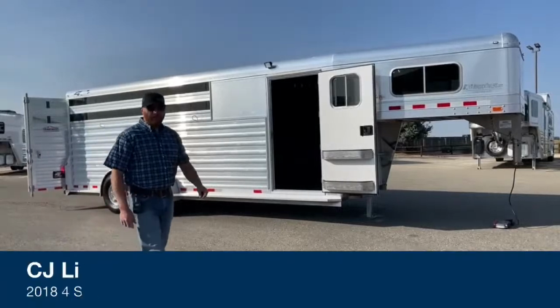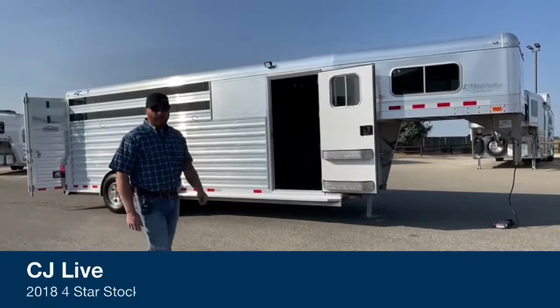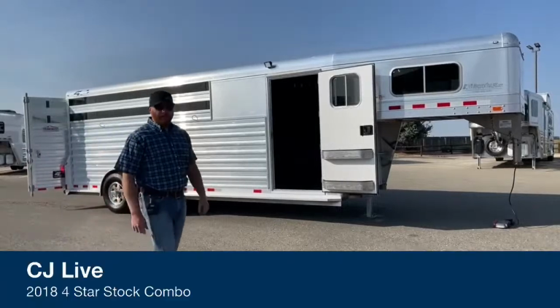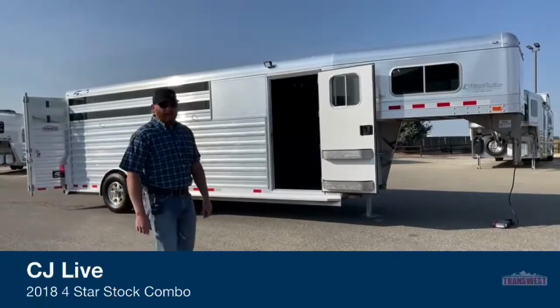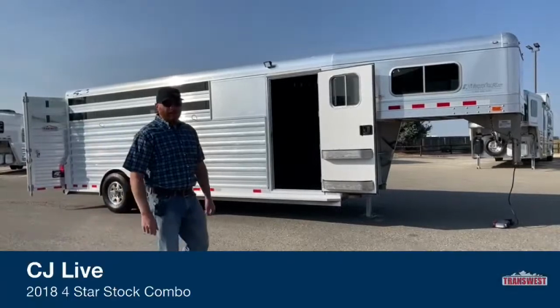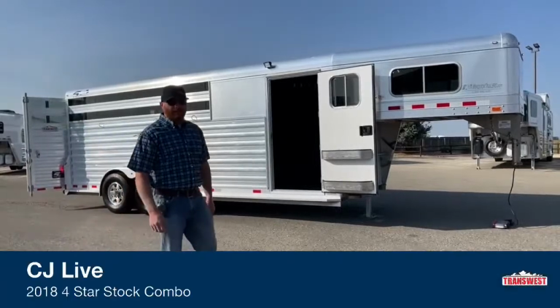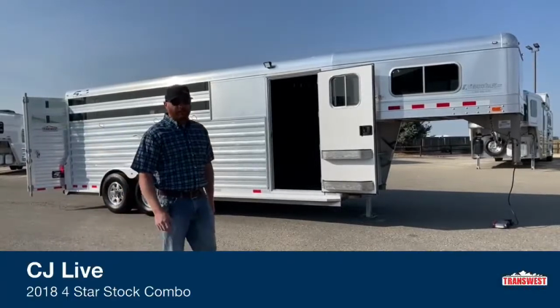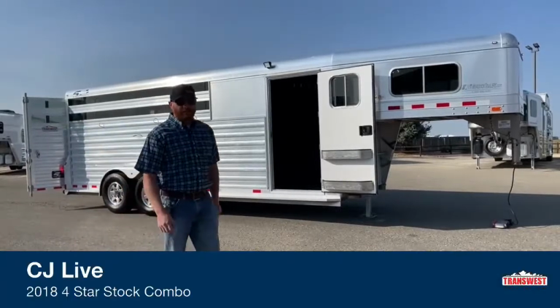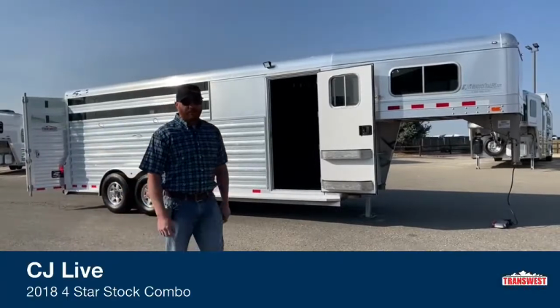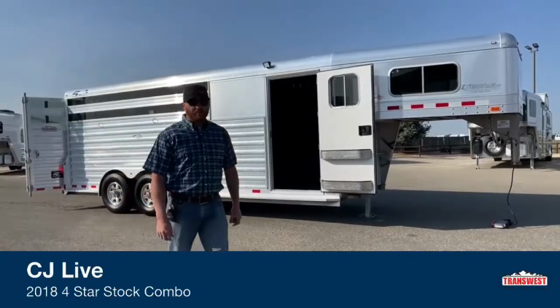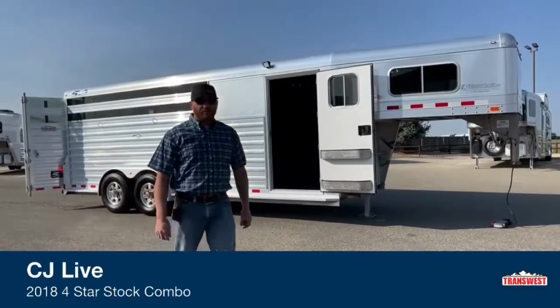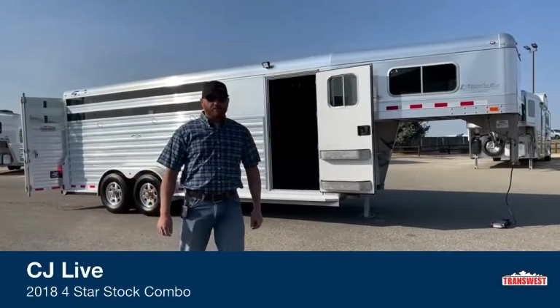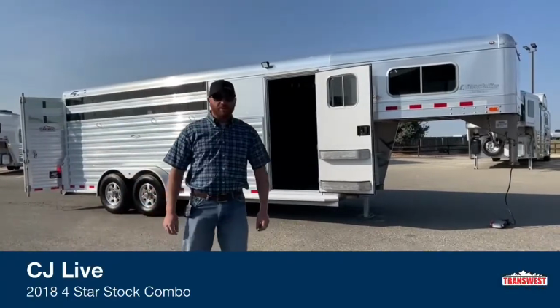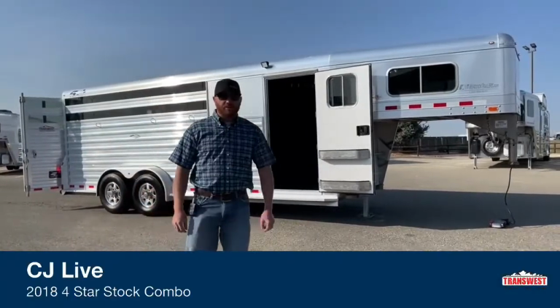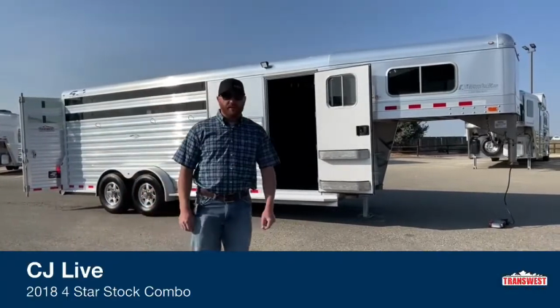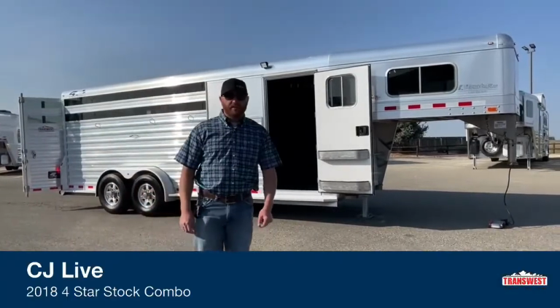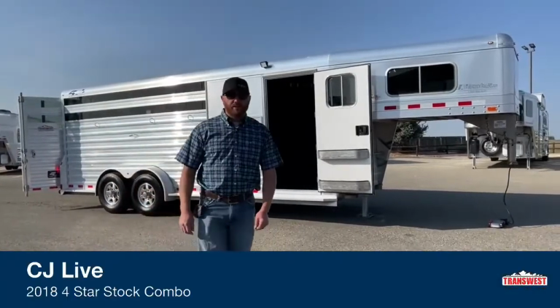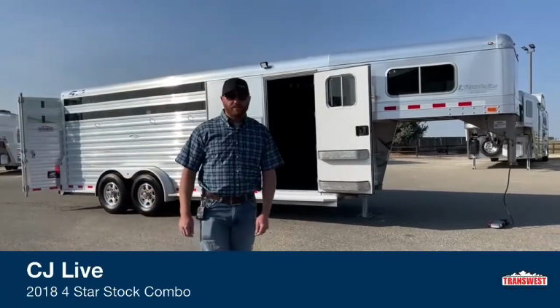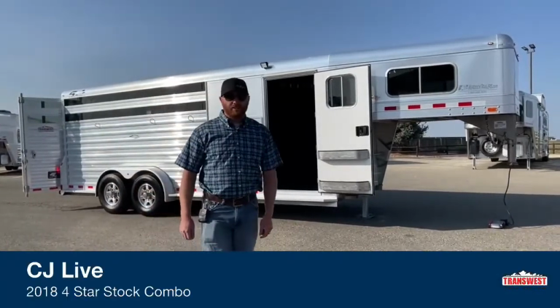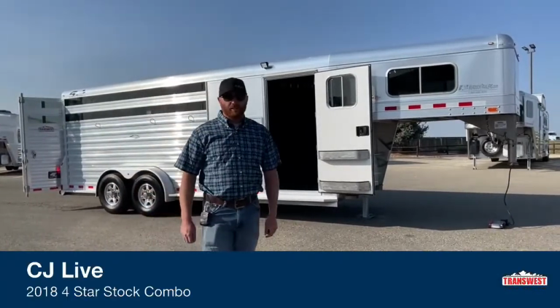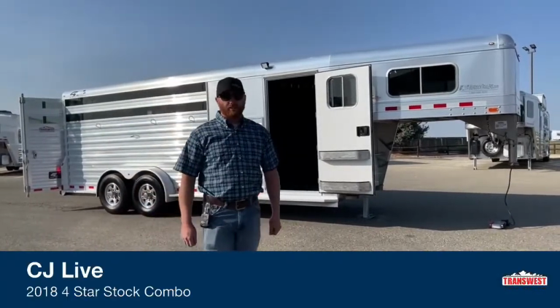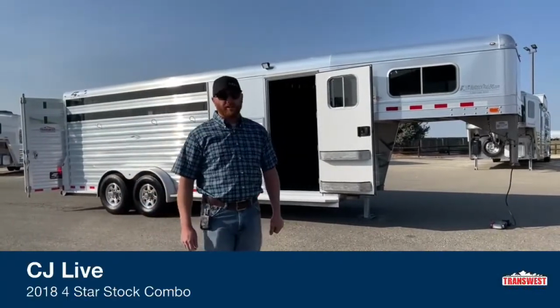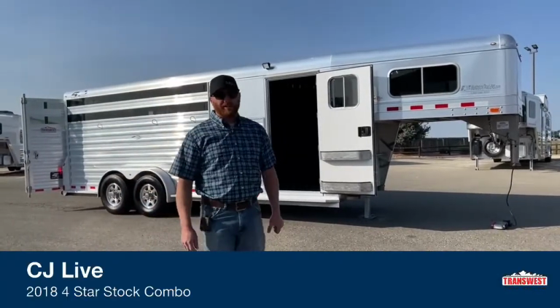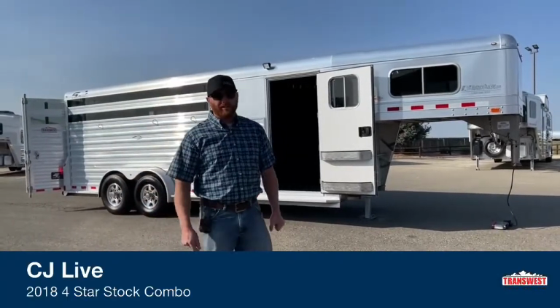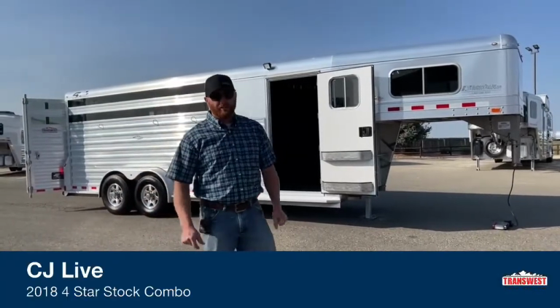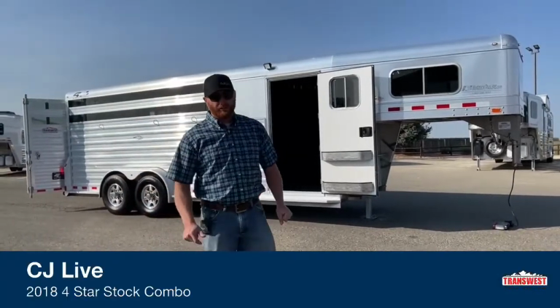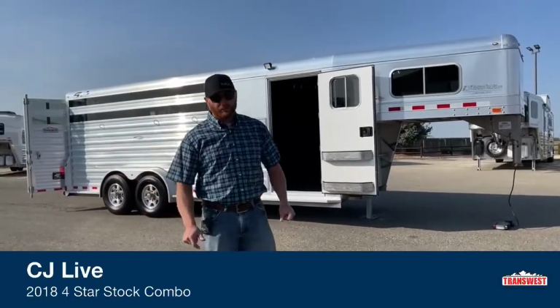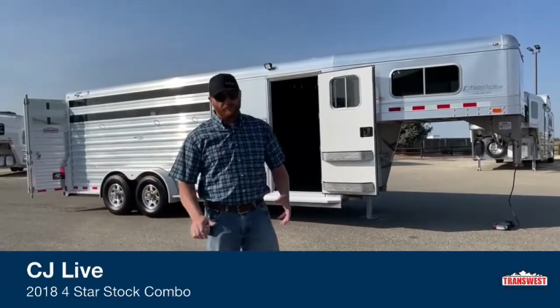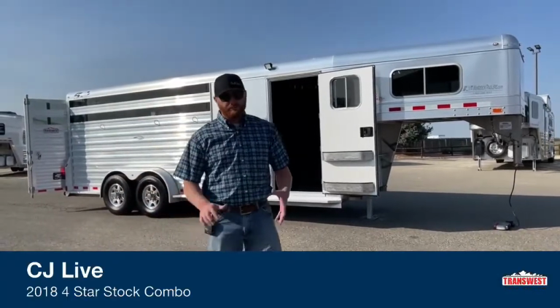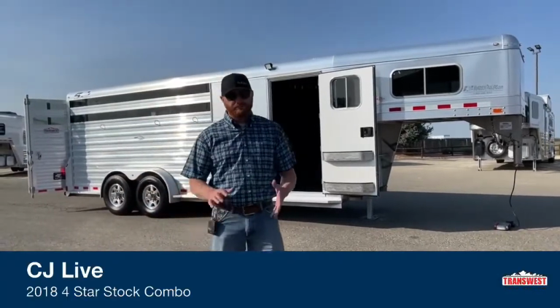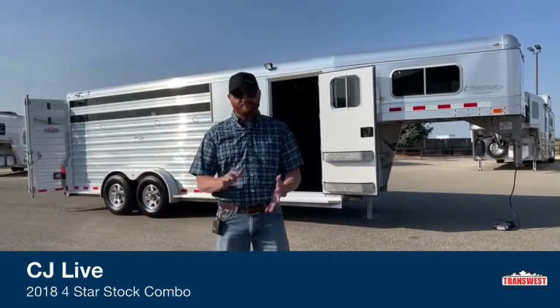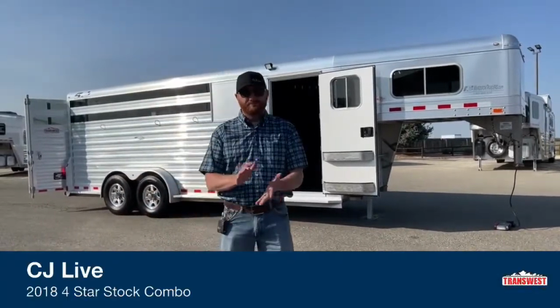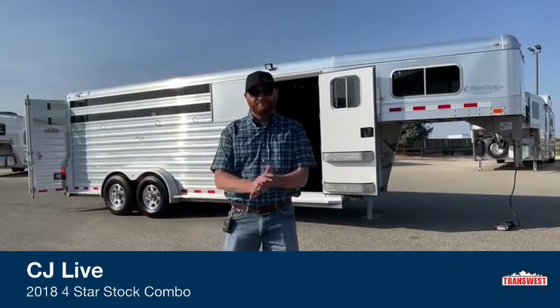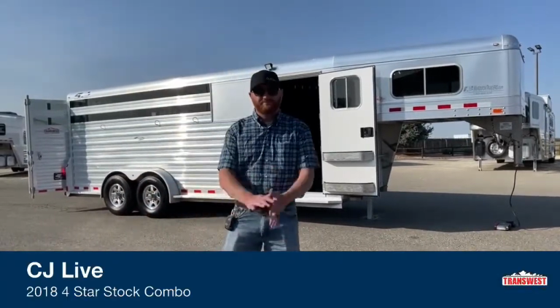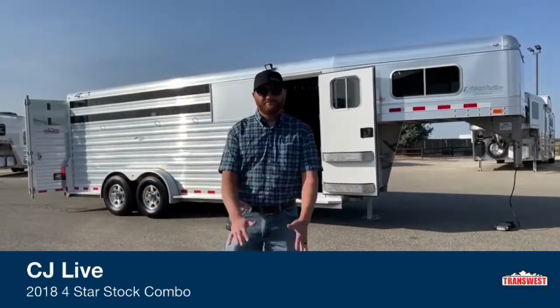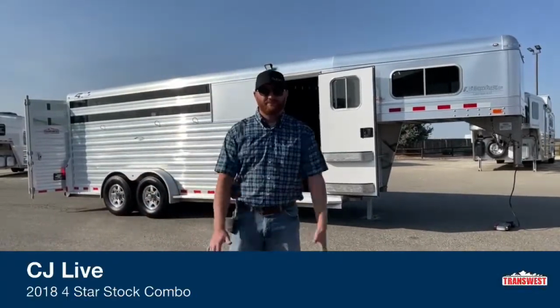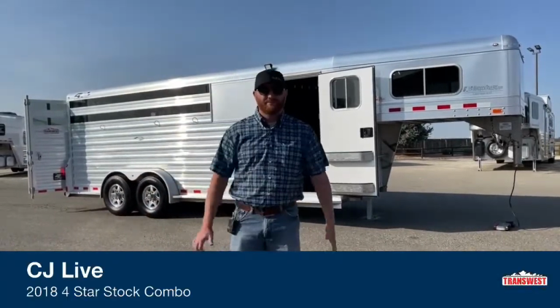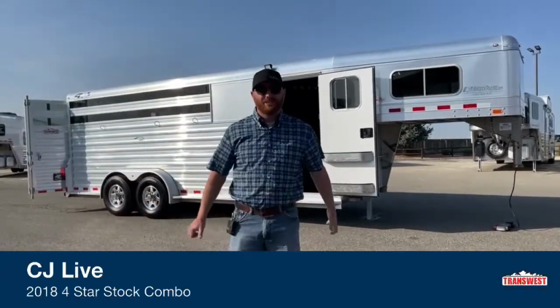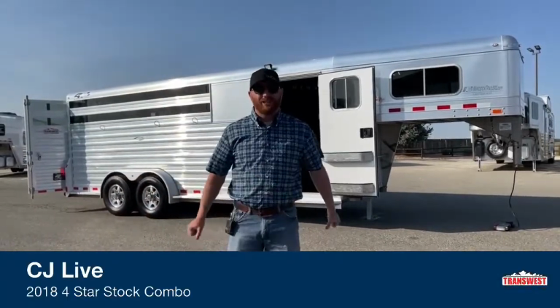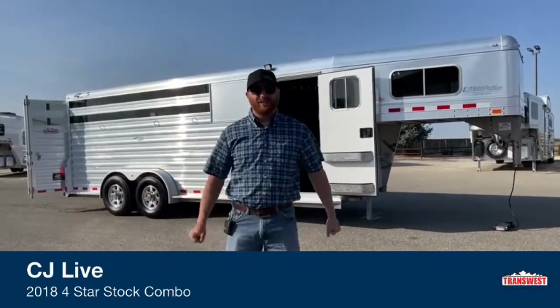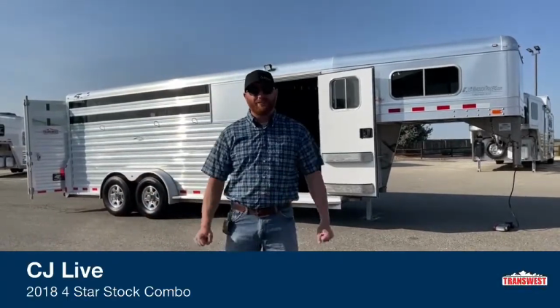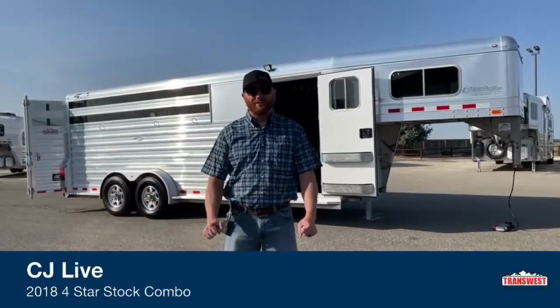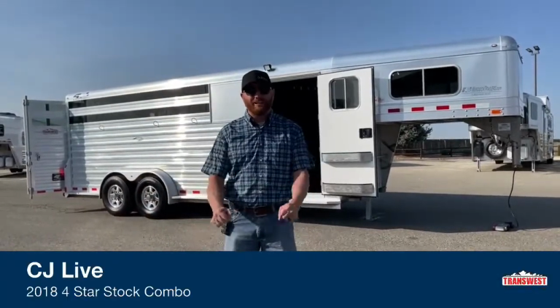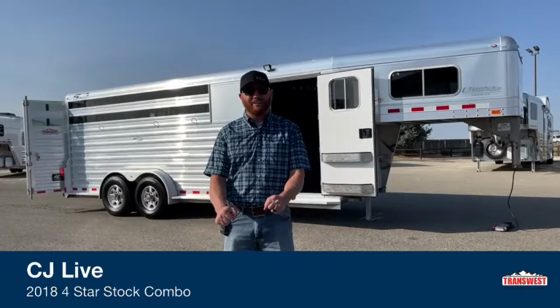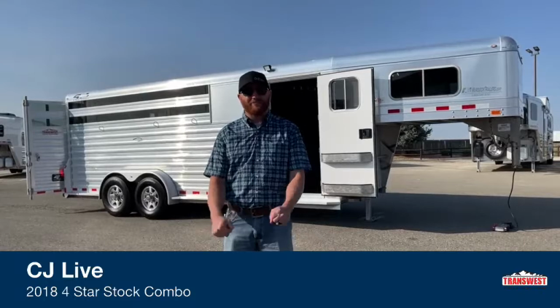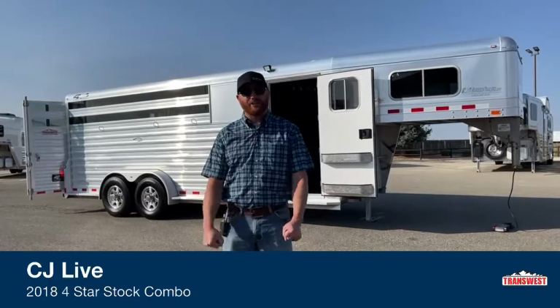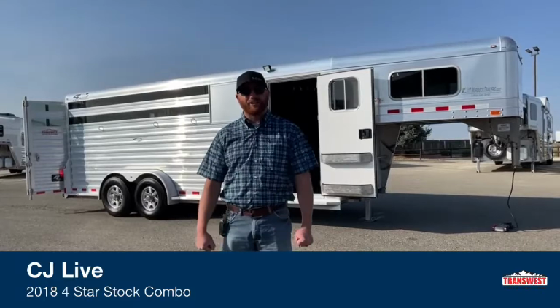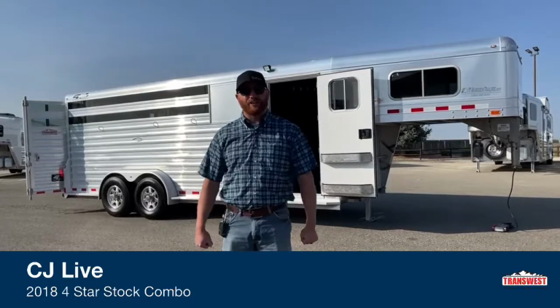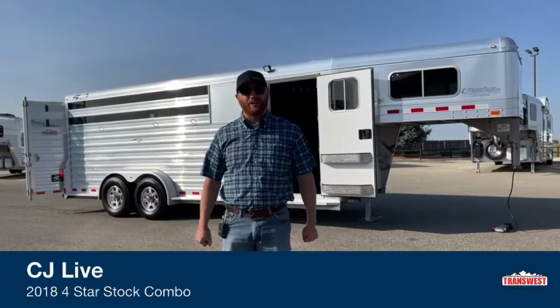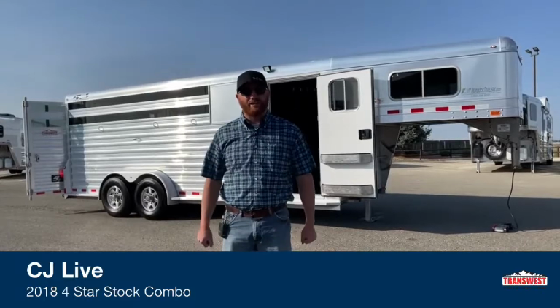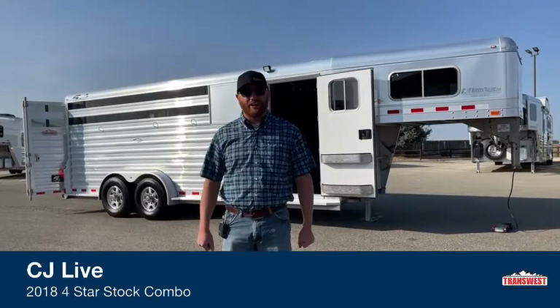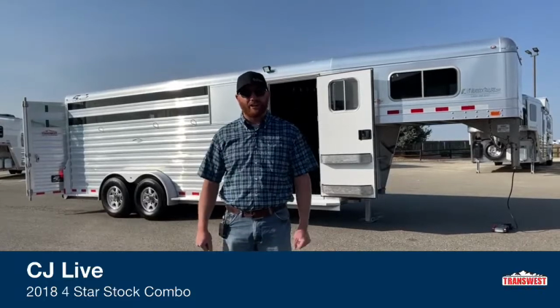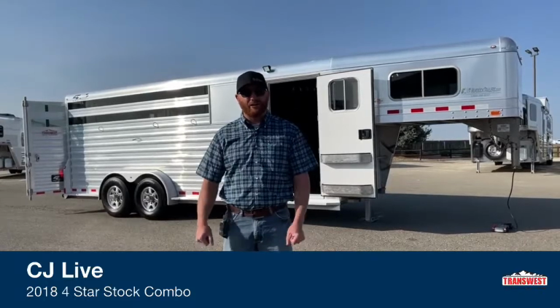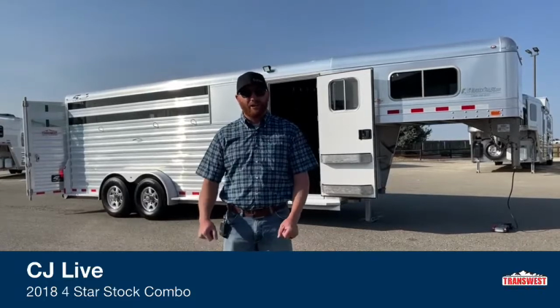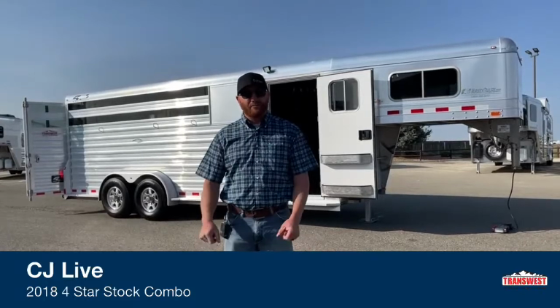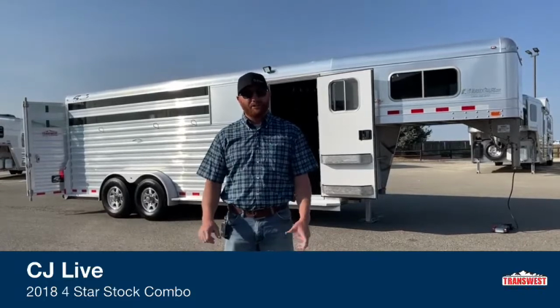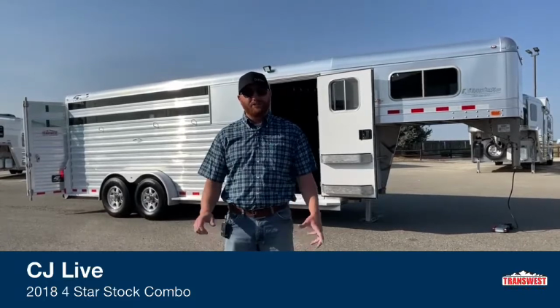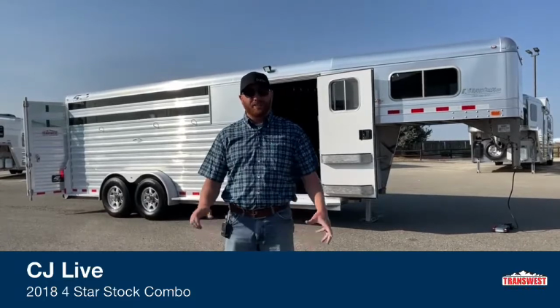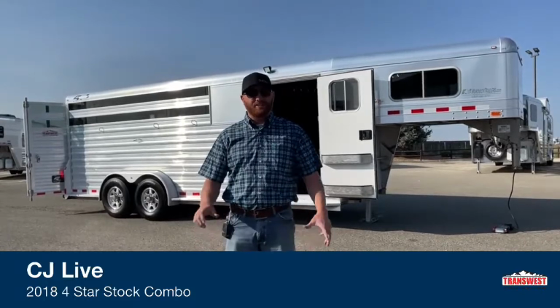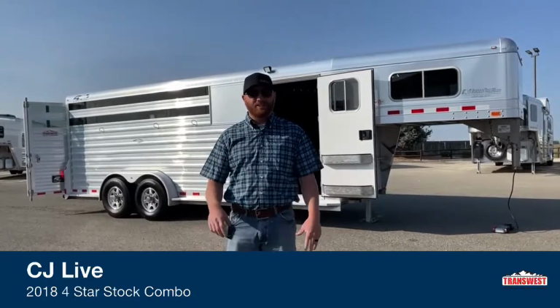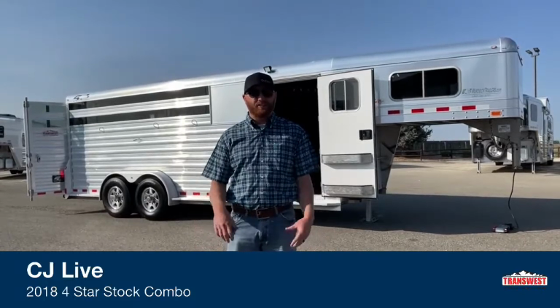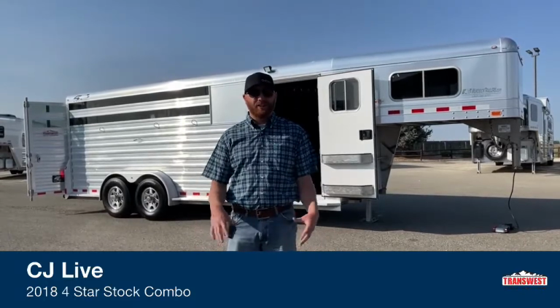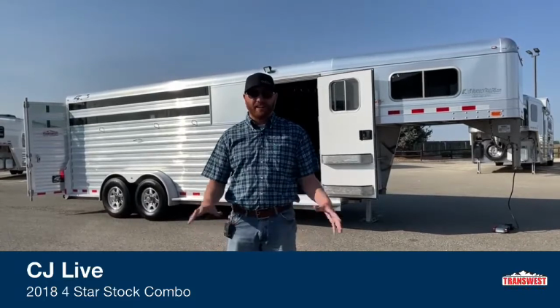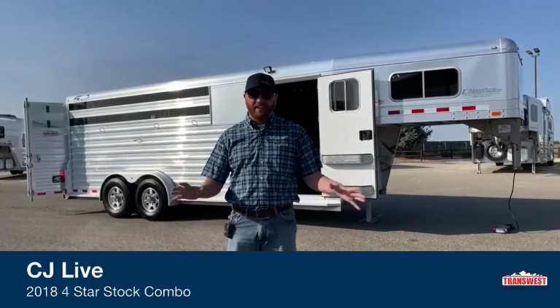Hi, I'm CJ Altenberg with TransWest Truck Trailer RV in Project Colorado. Appreciate you tuning in.